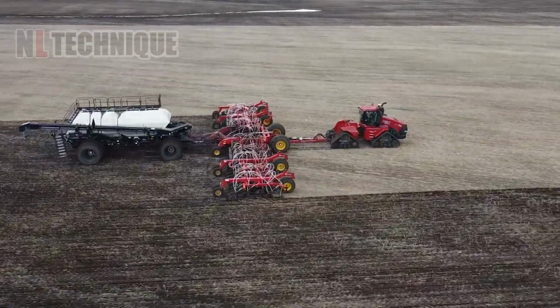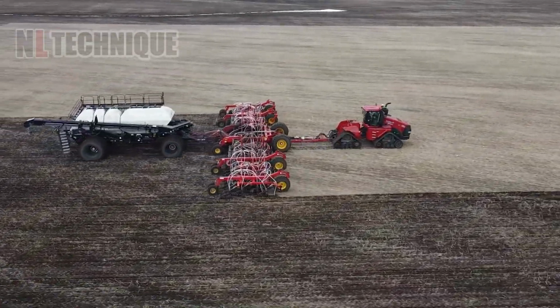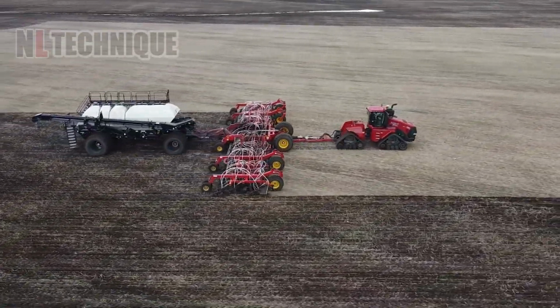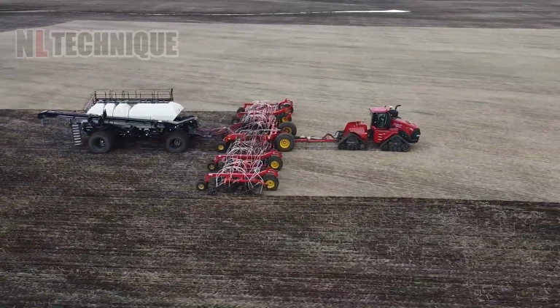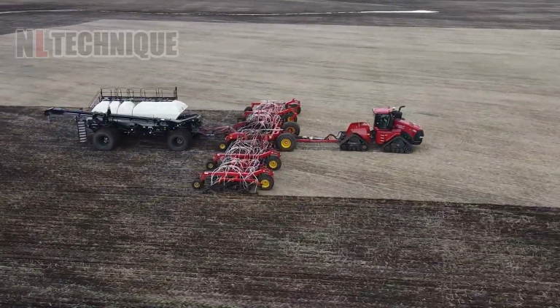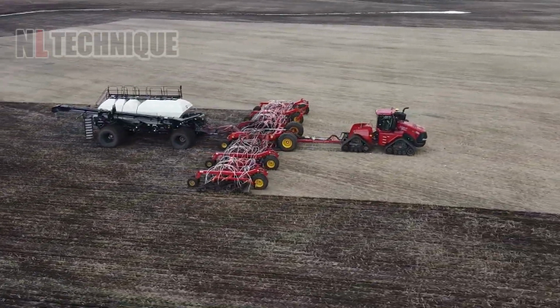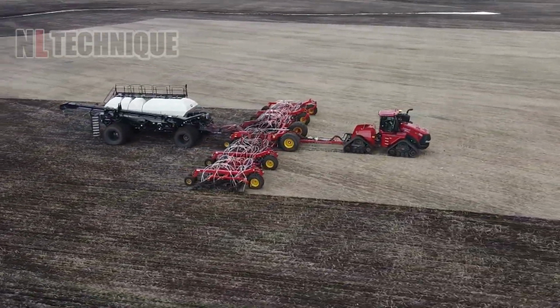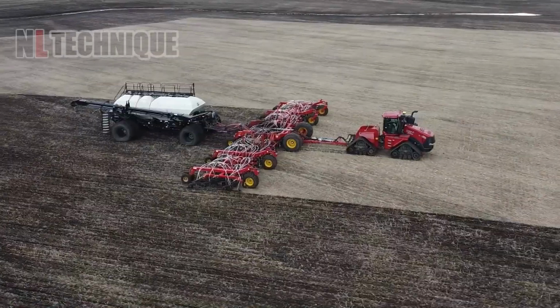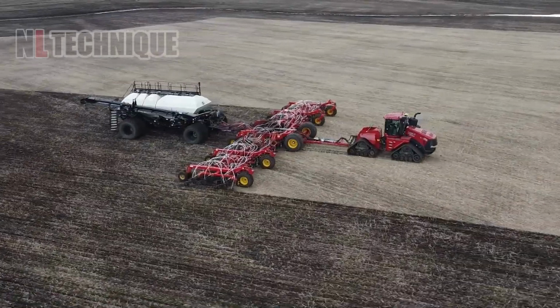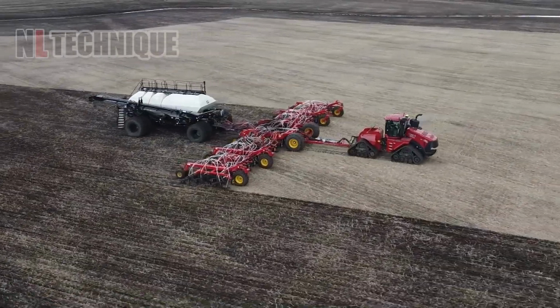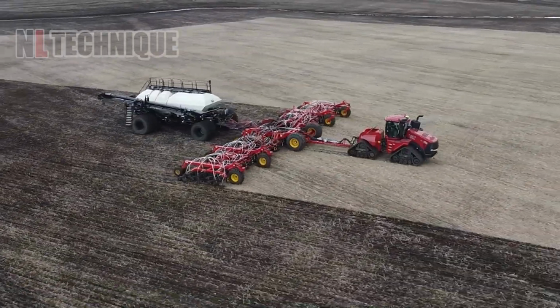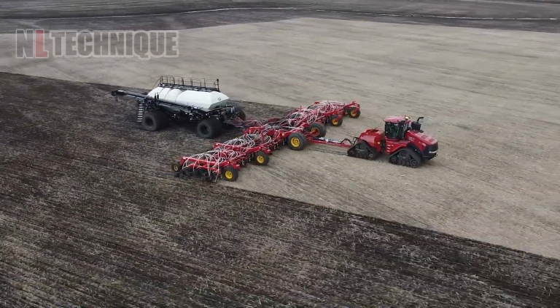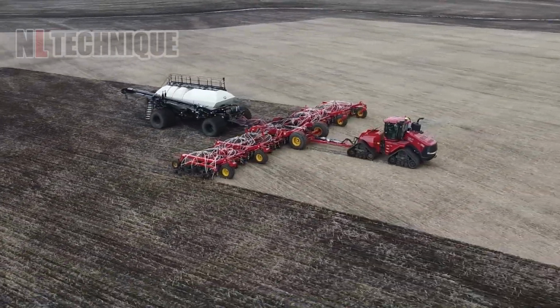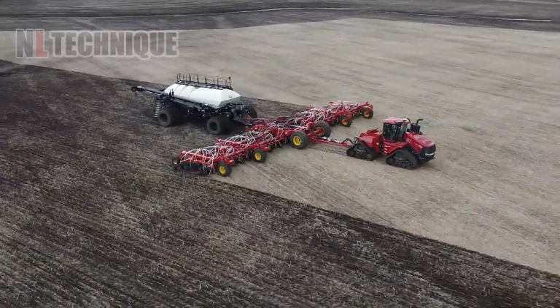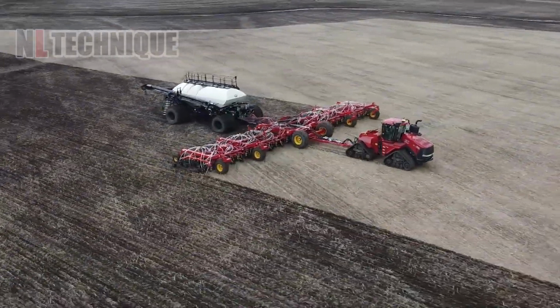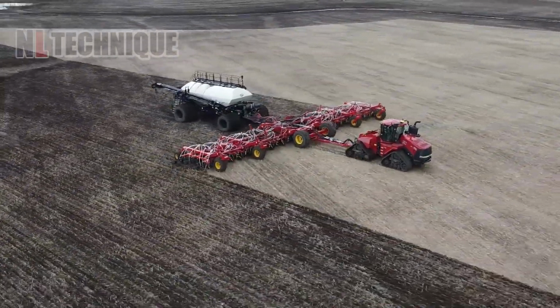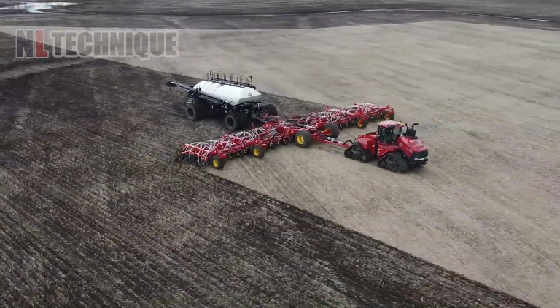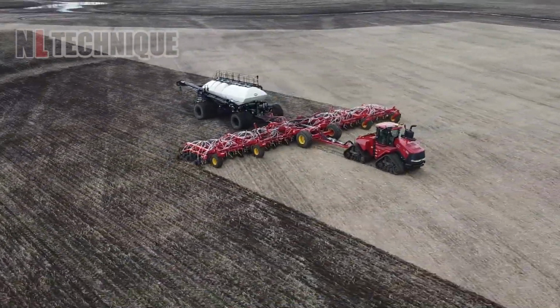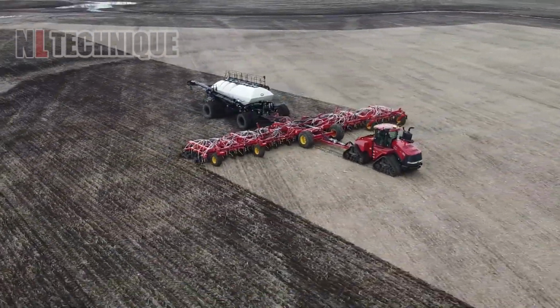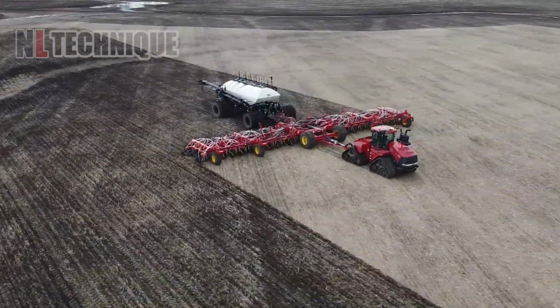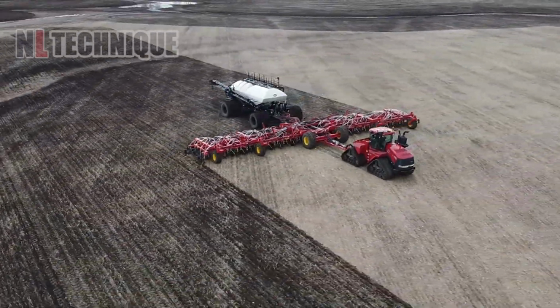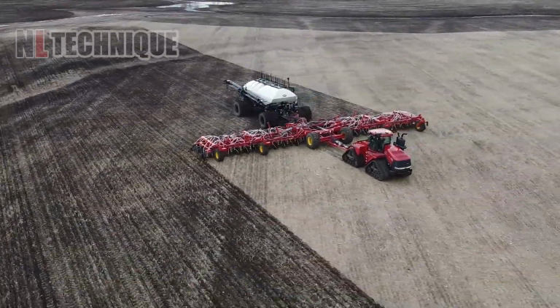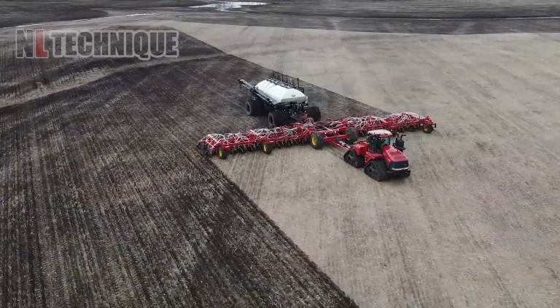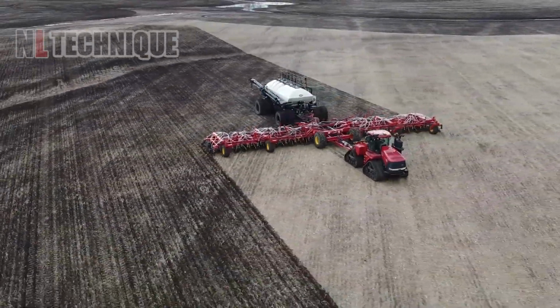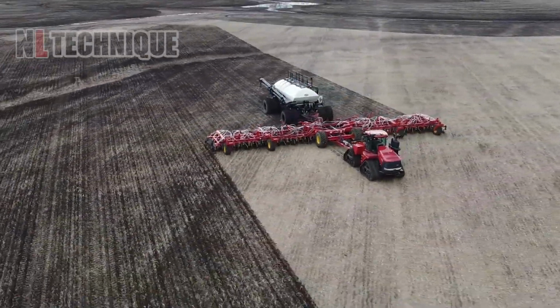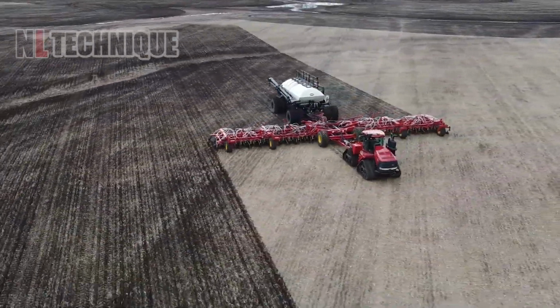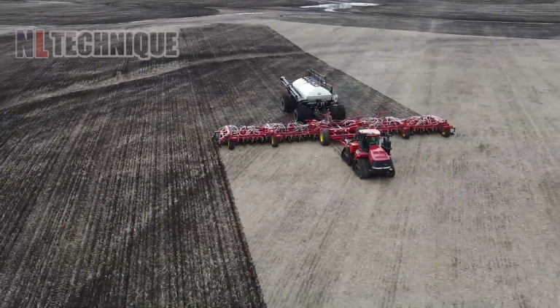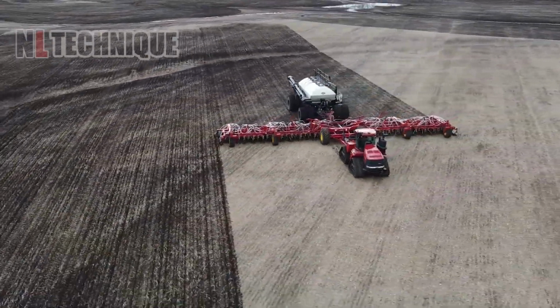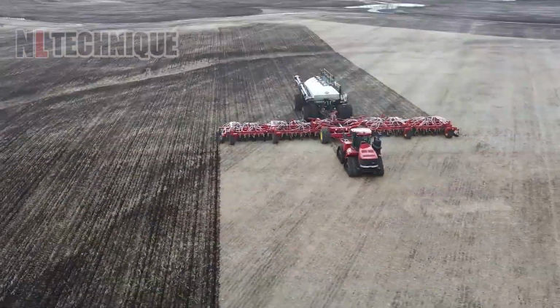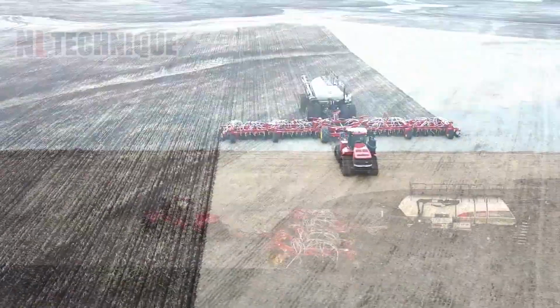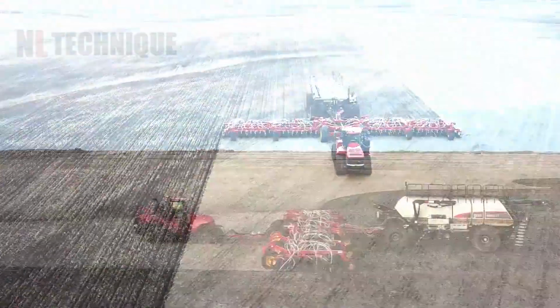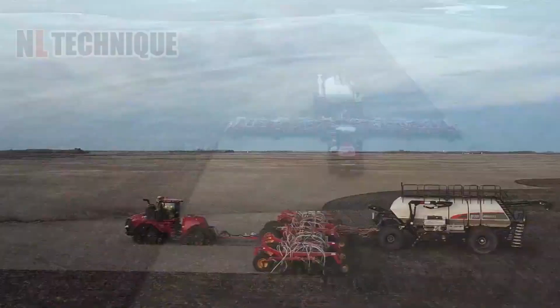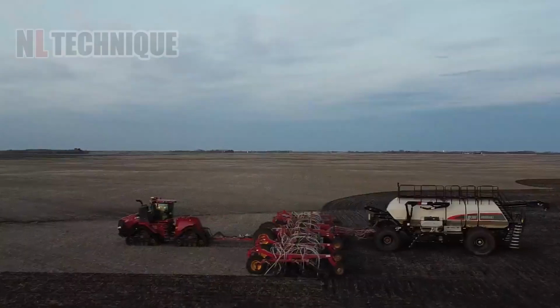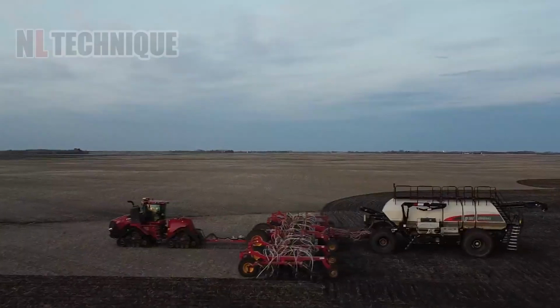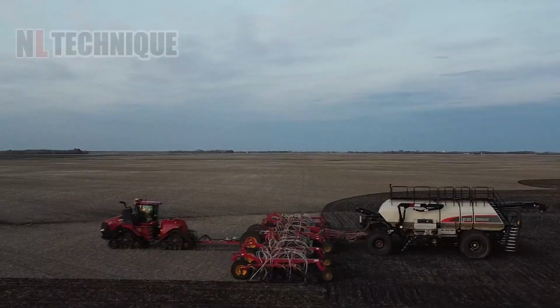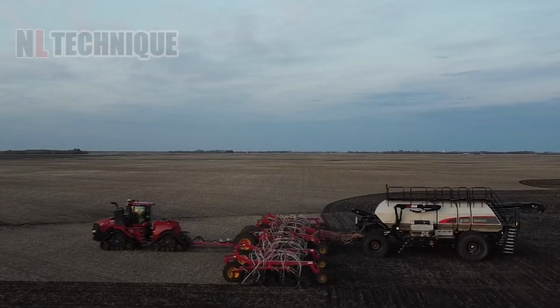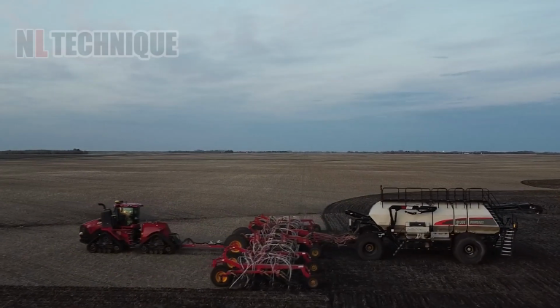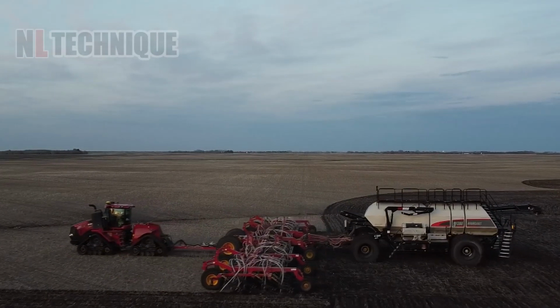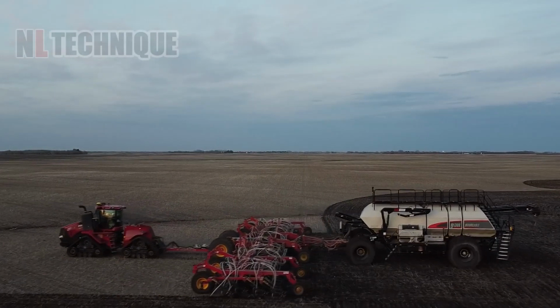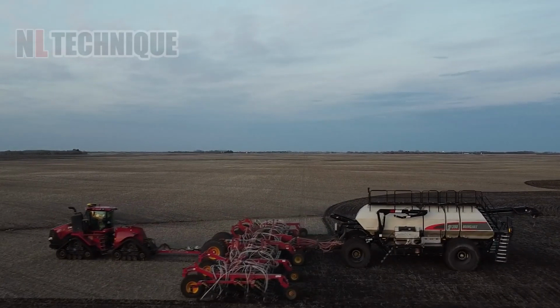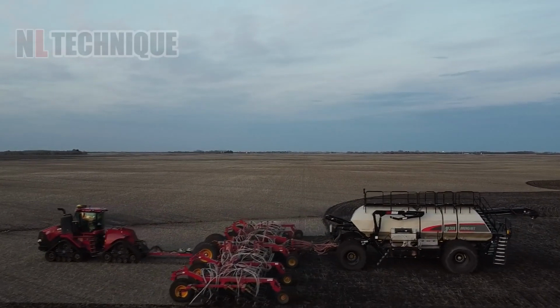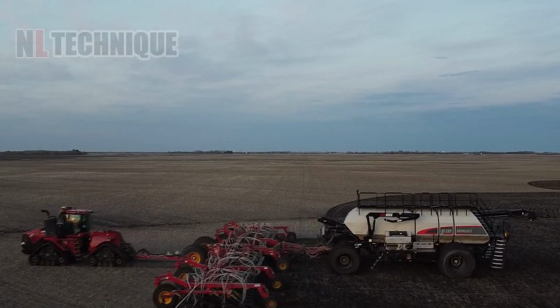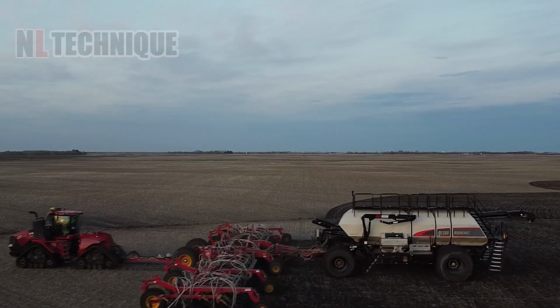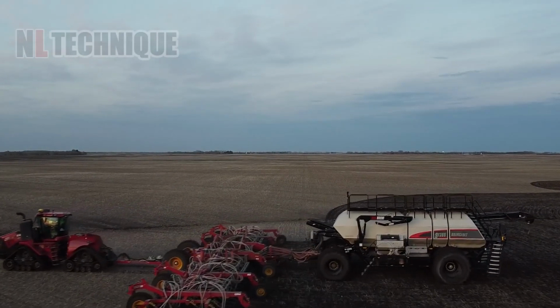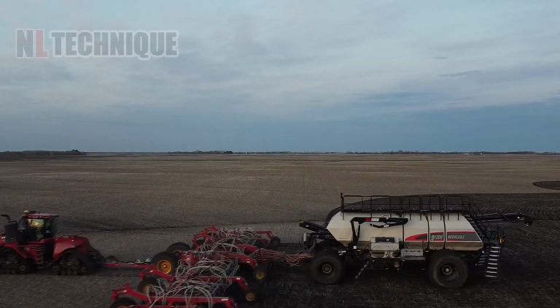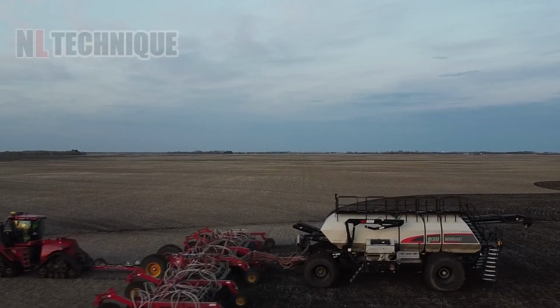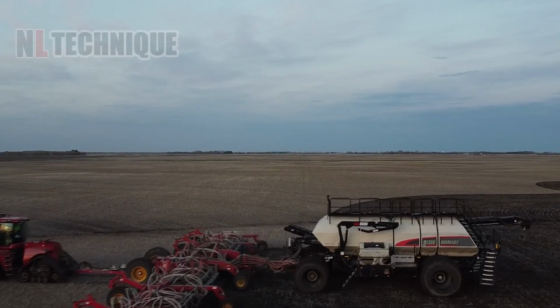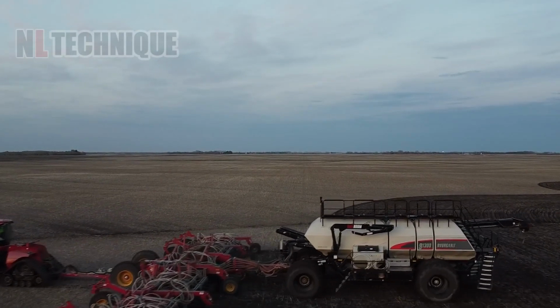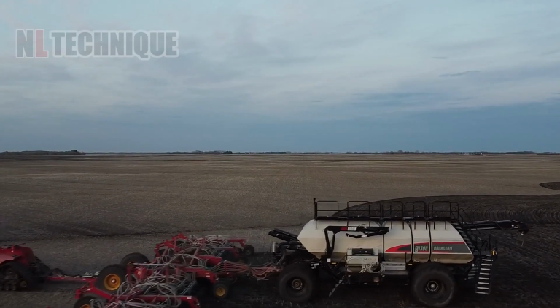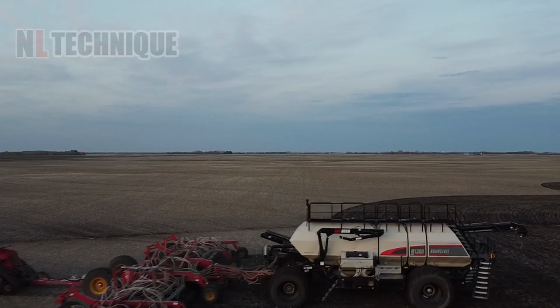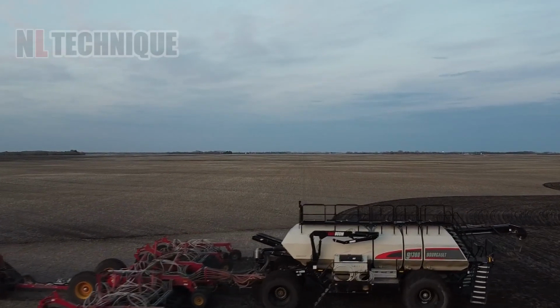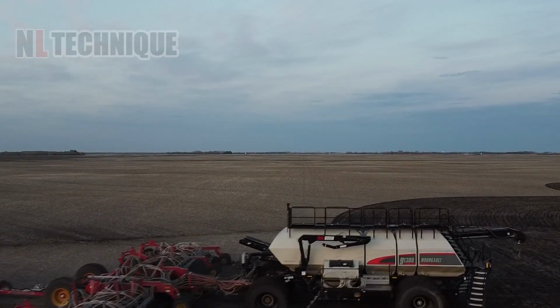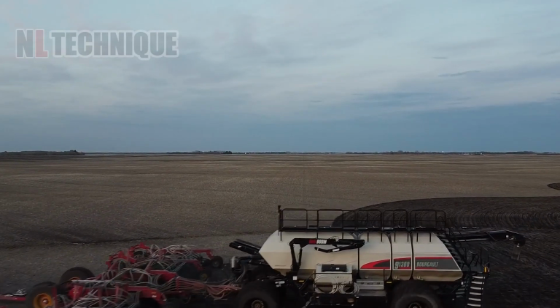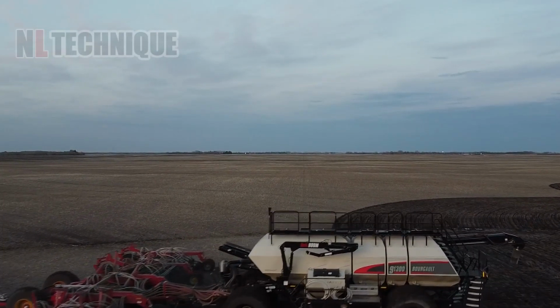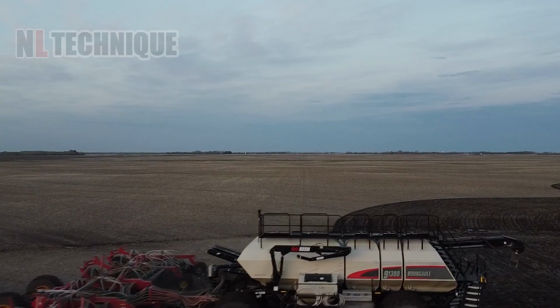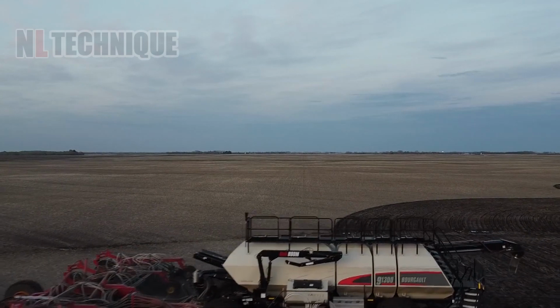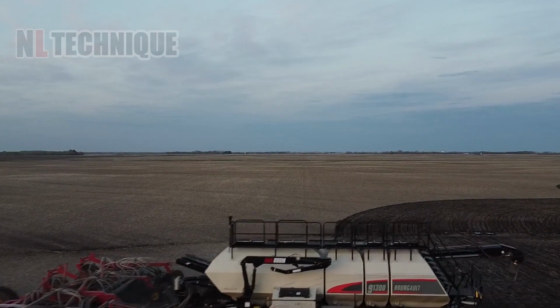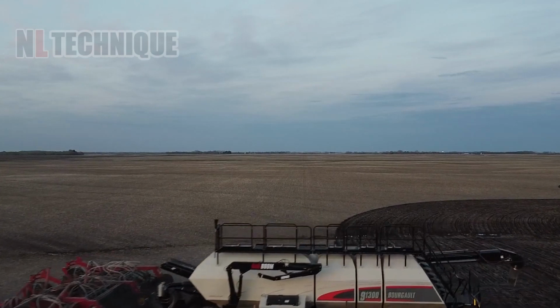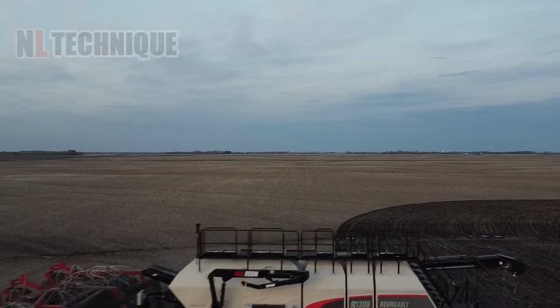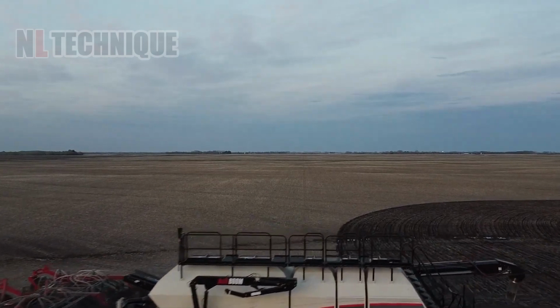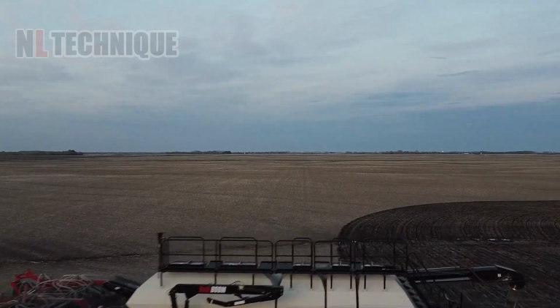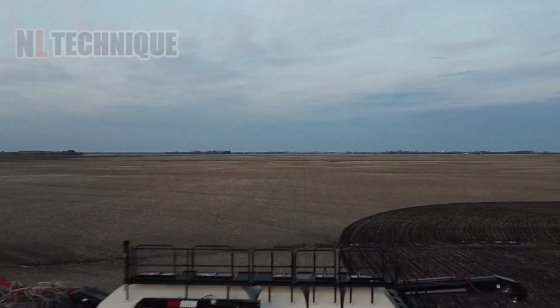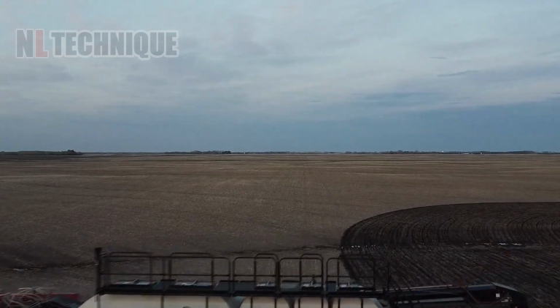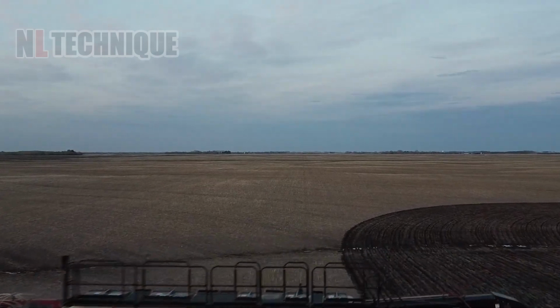What a magnificent sight and a huge relief for farmers to see this gigantic air seeder being put into use.